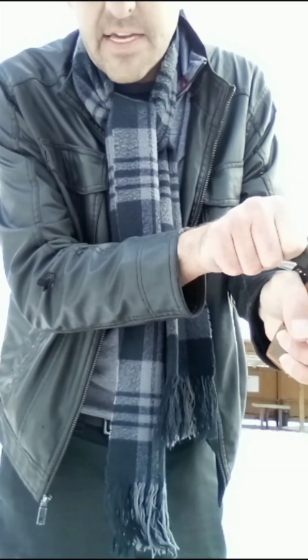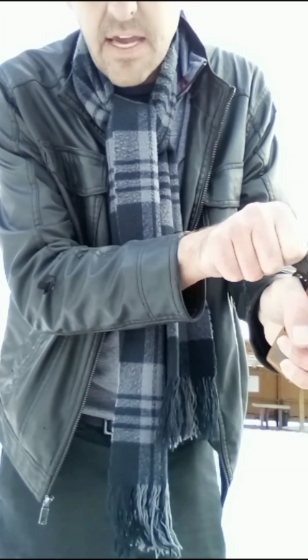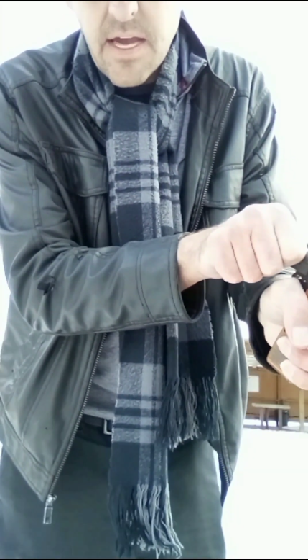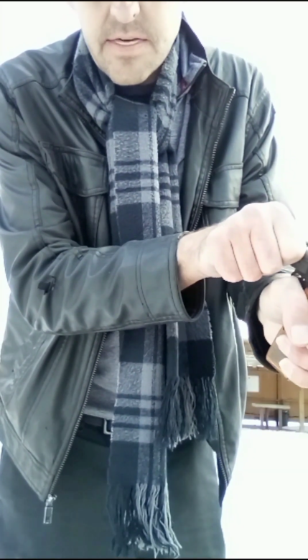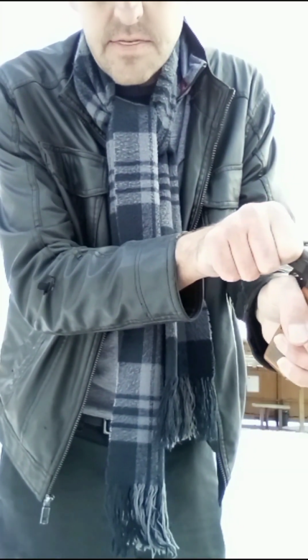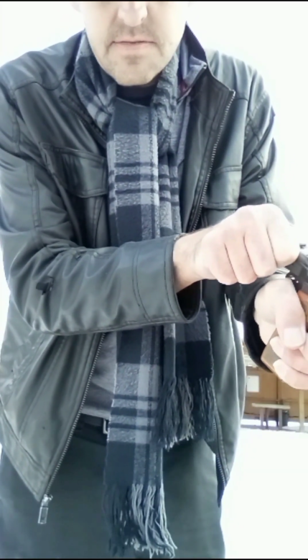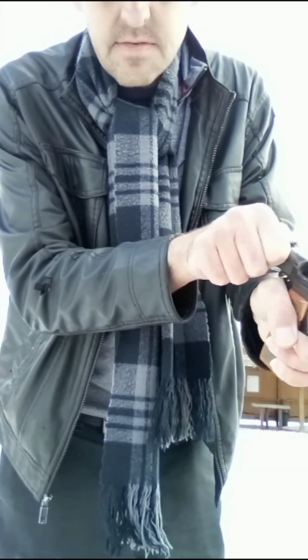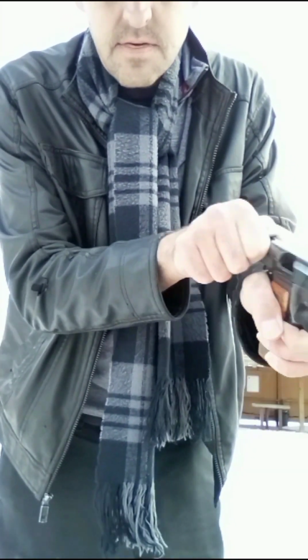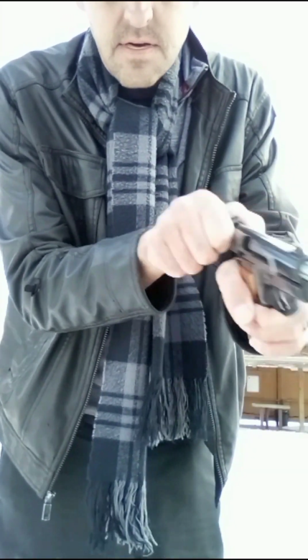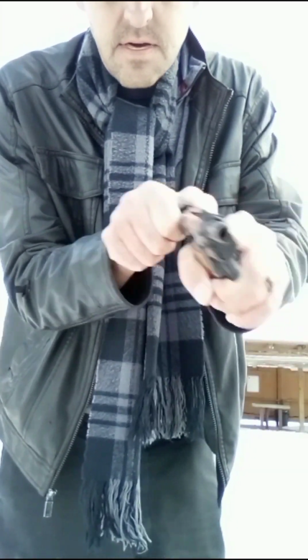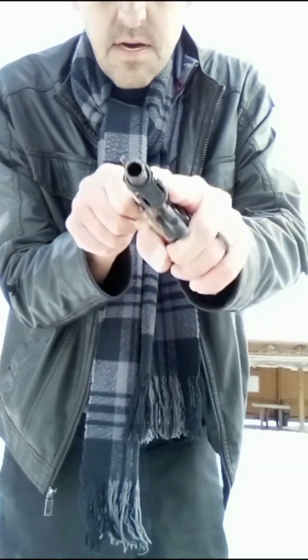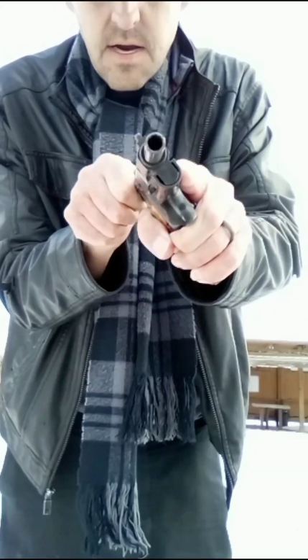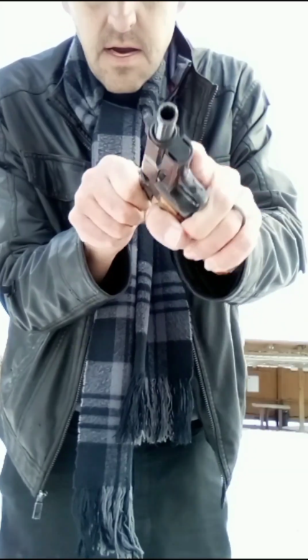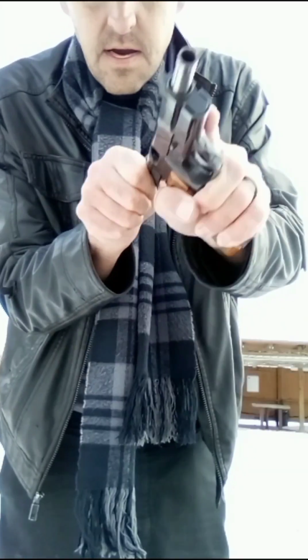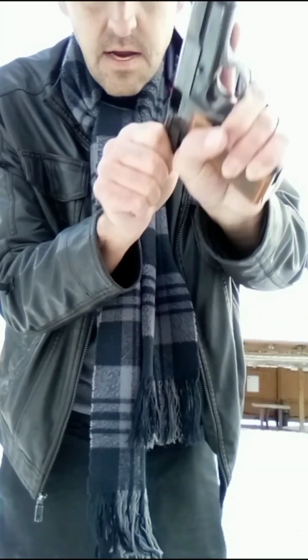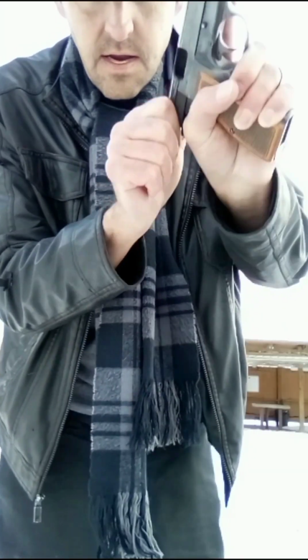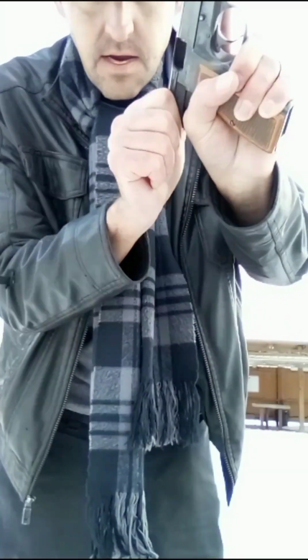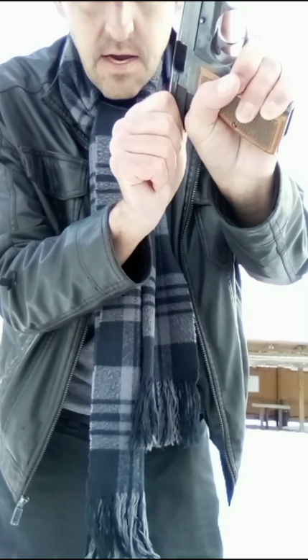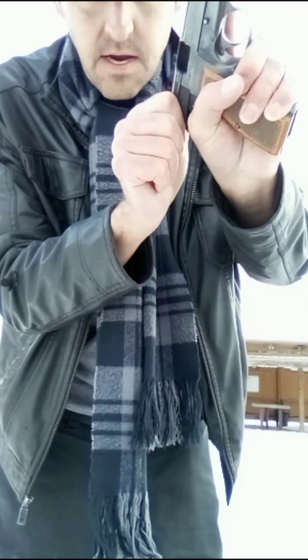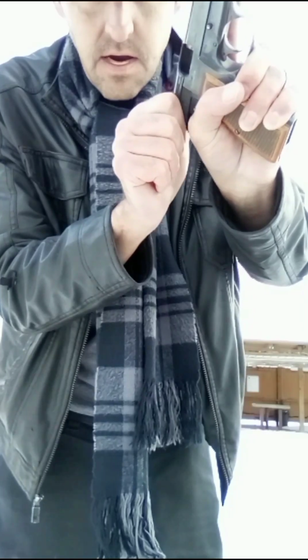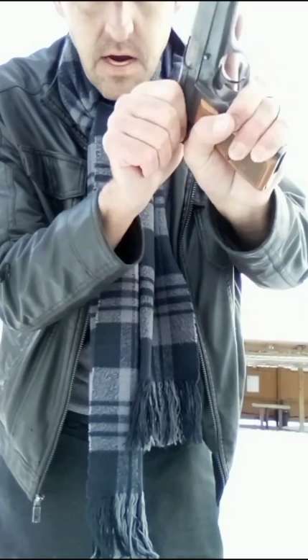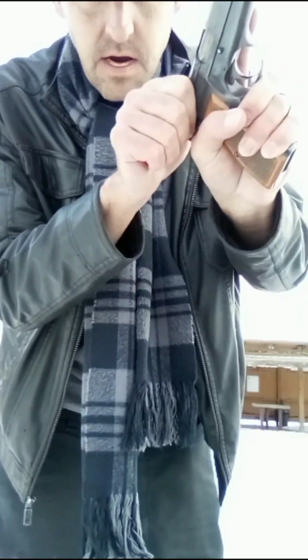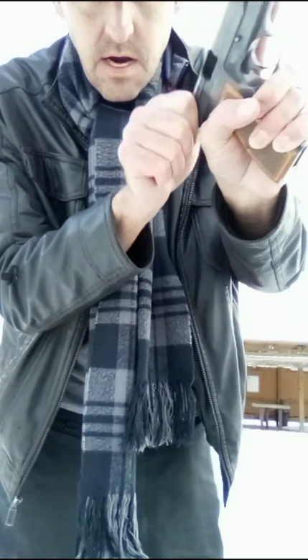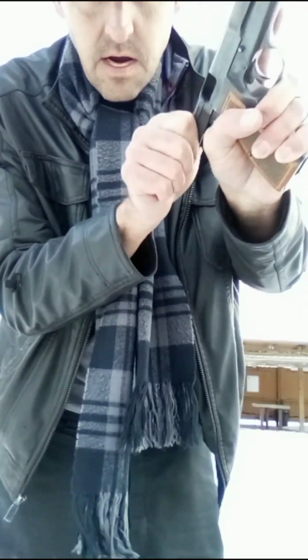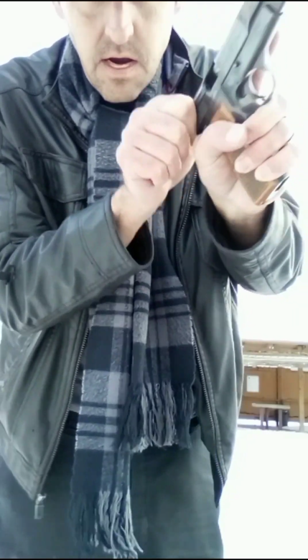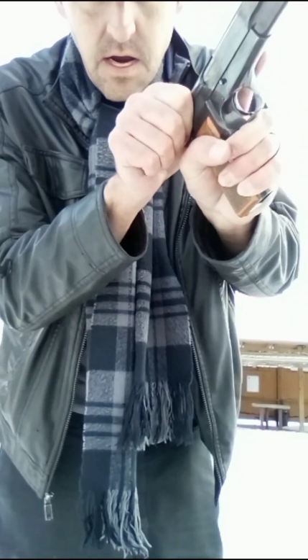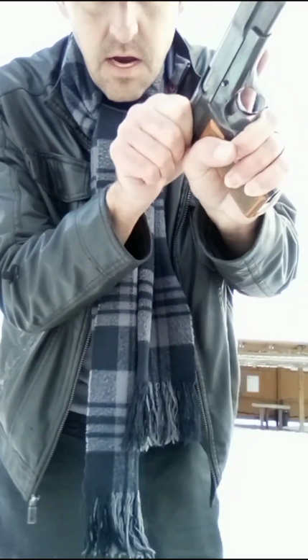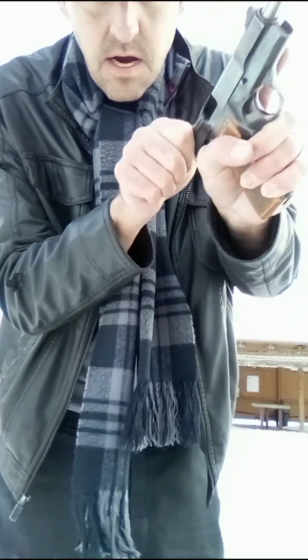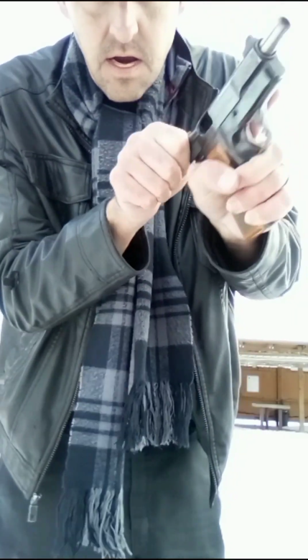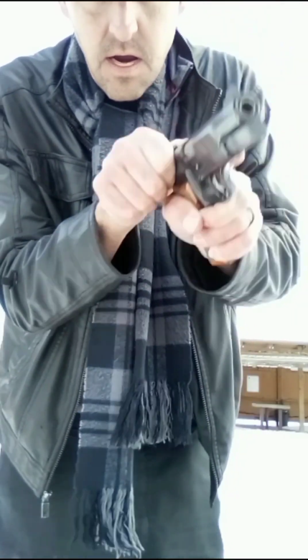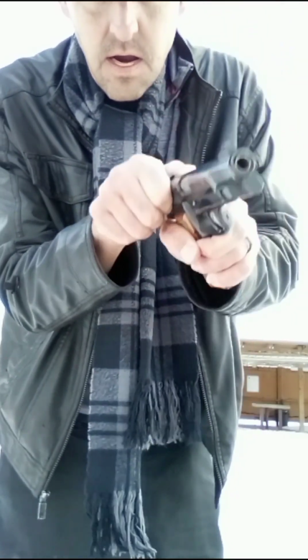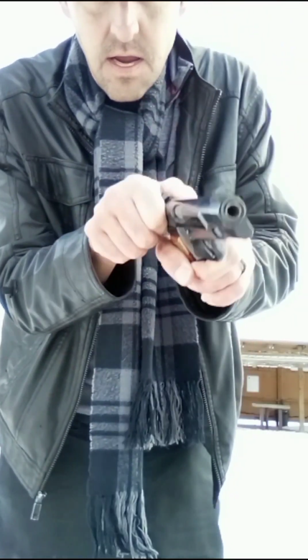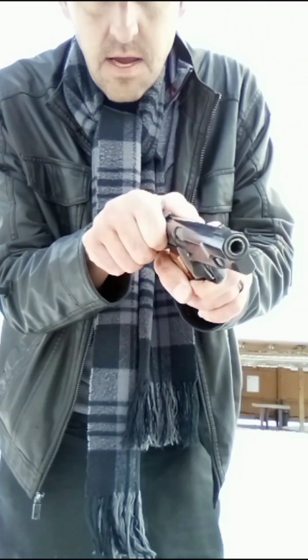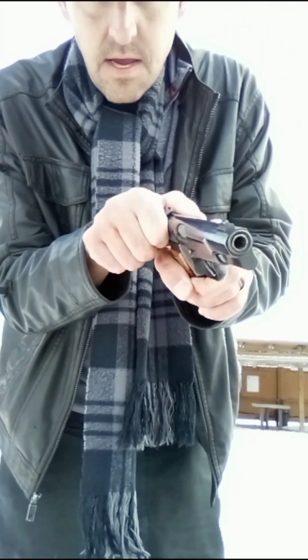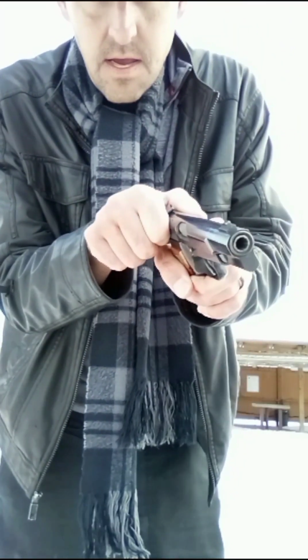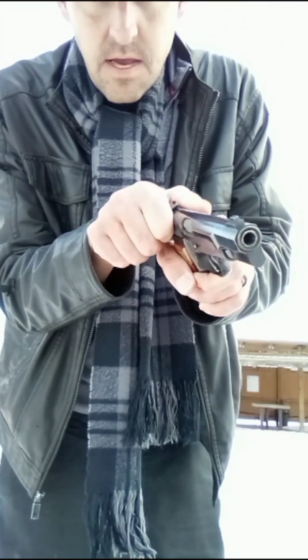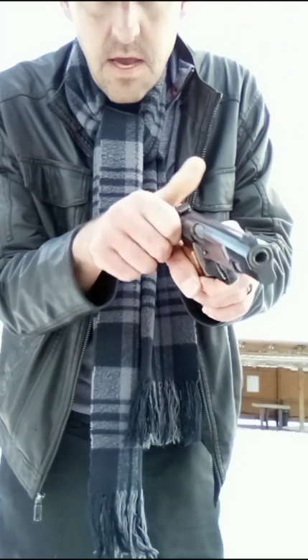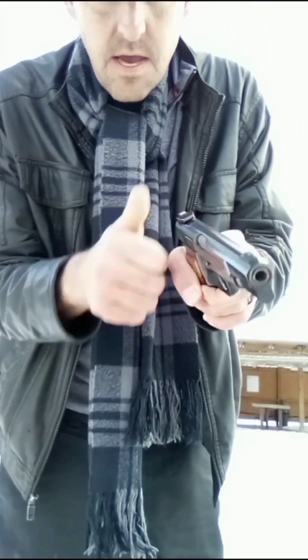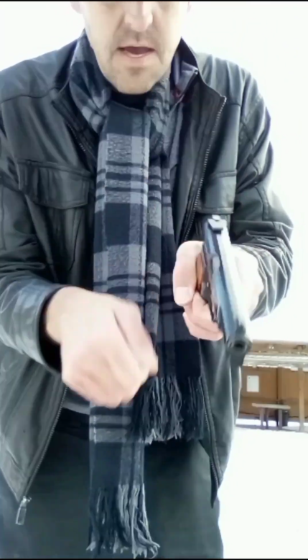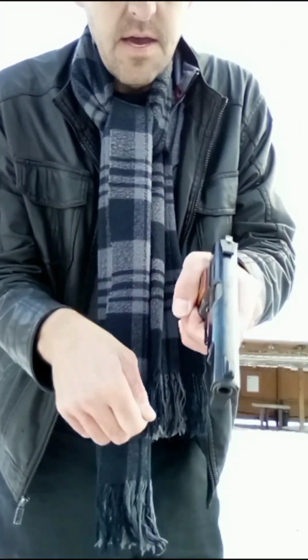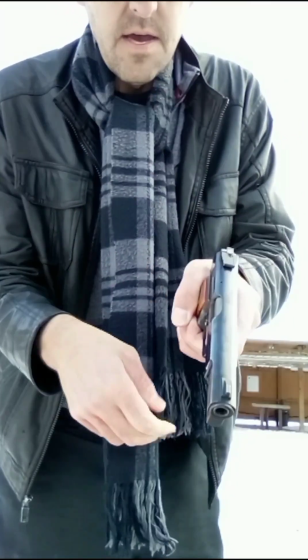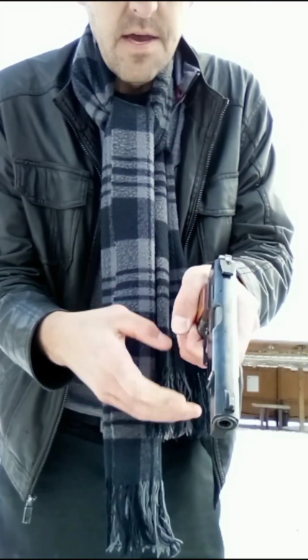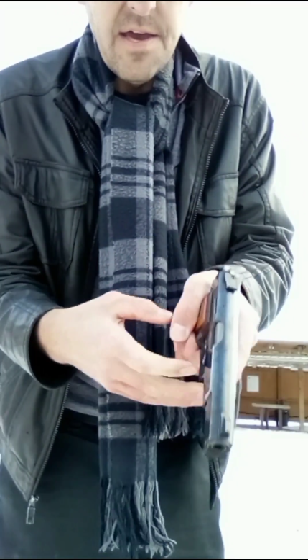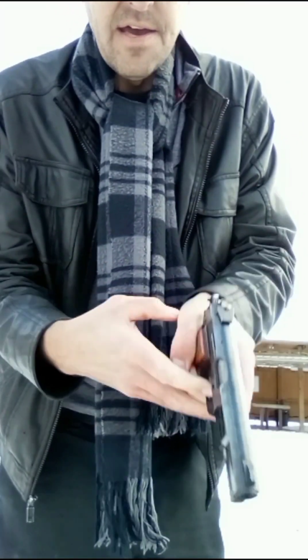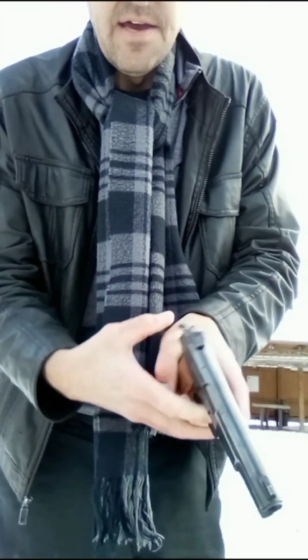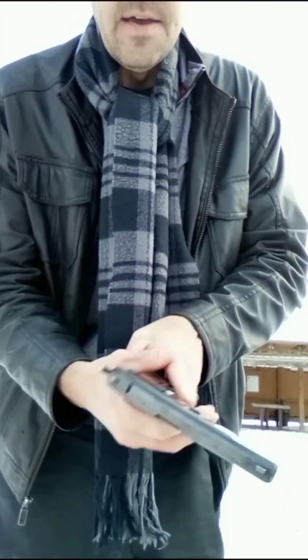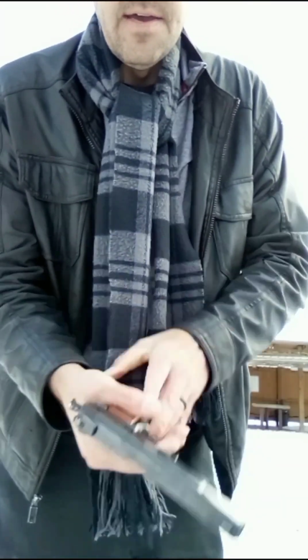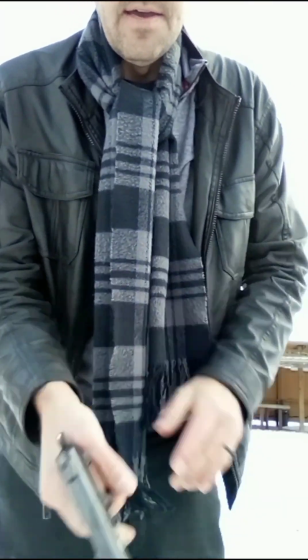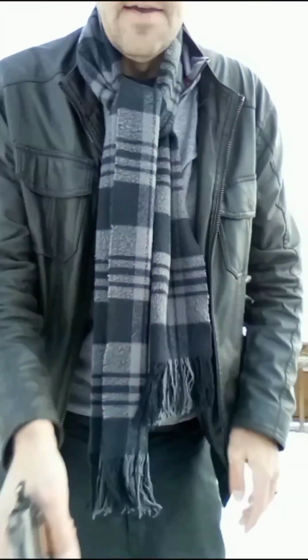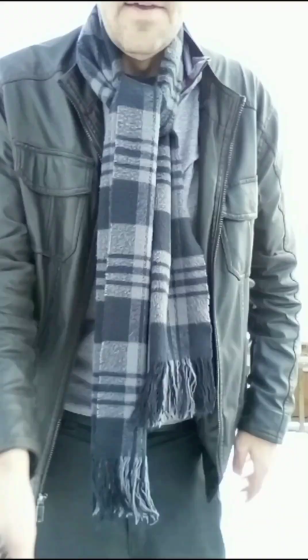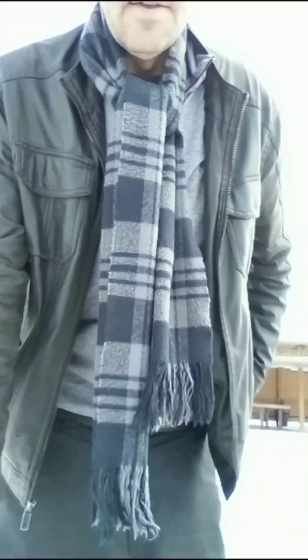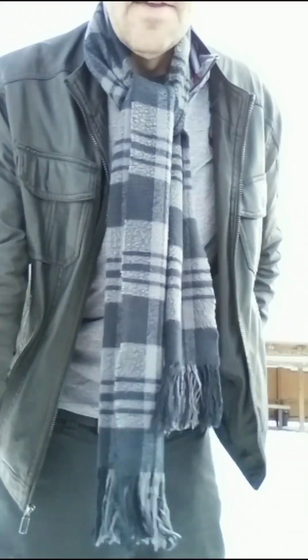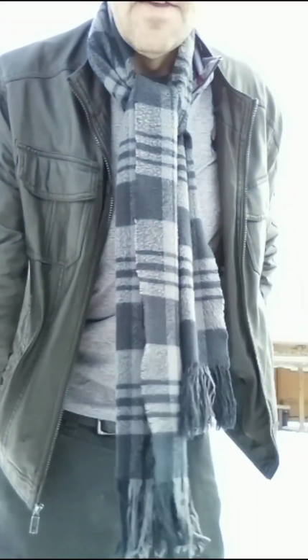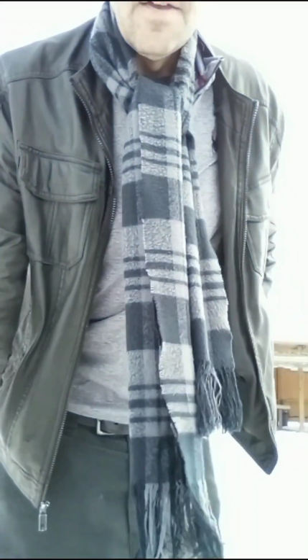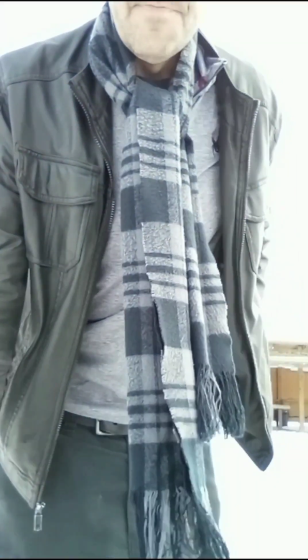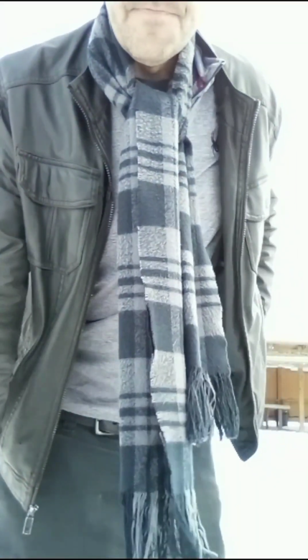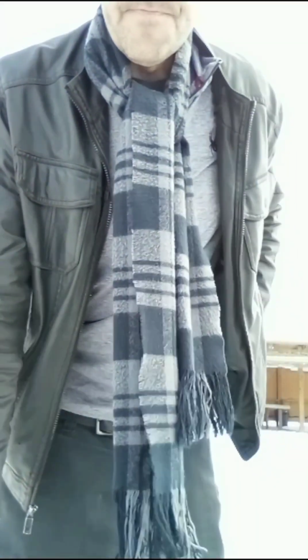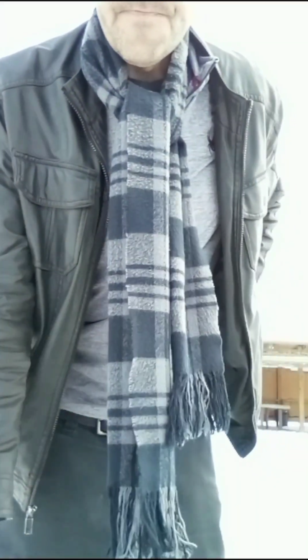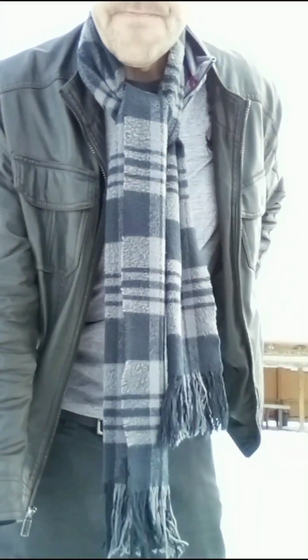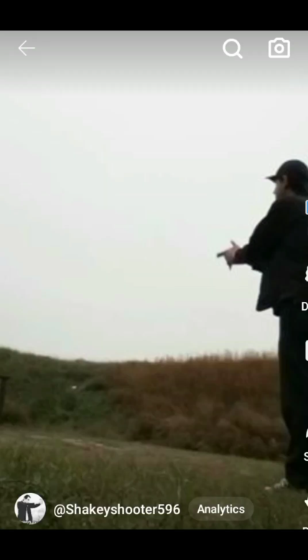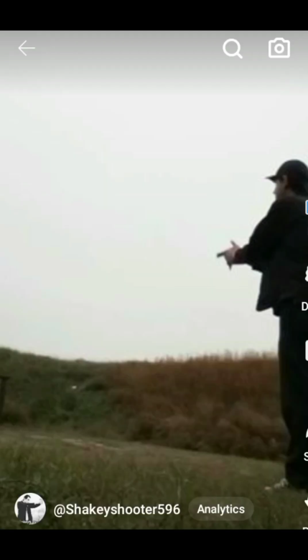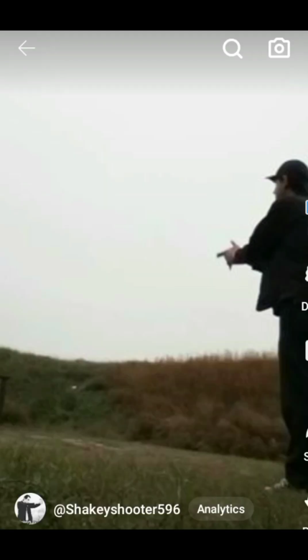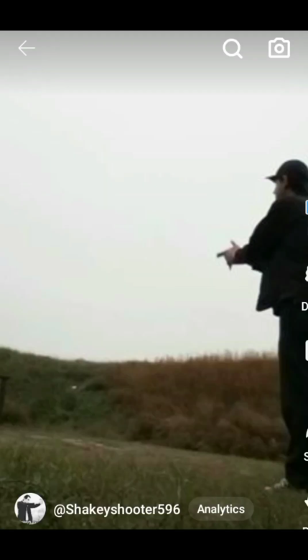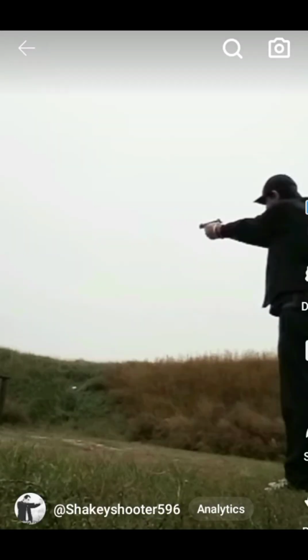This is the most important step in my opinion. Until you're ready to shoot, keep your finger off that trigger. Once you're ready to start engaging that target, go for it.